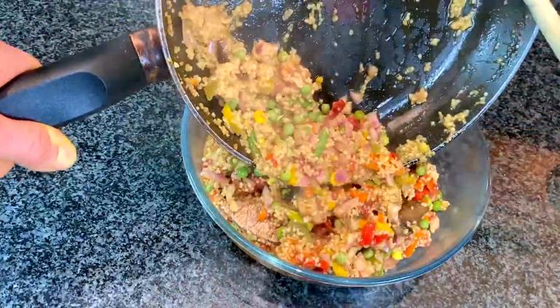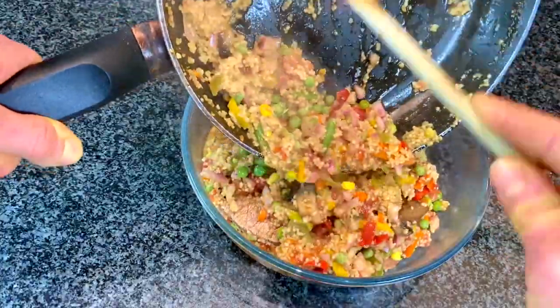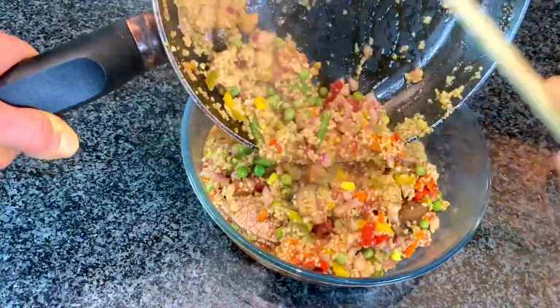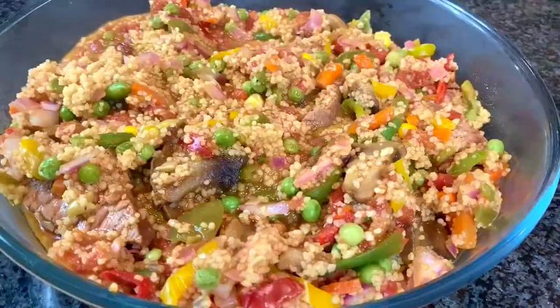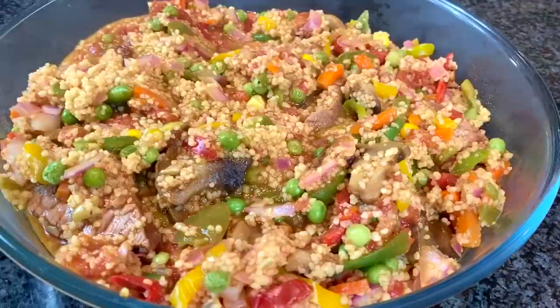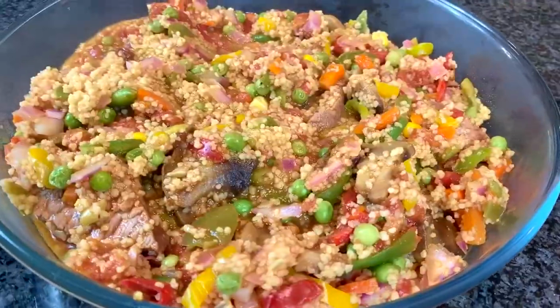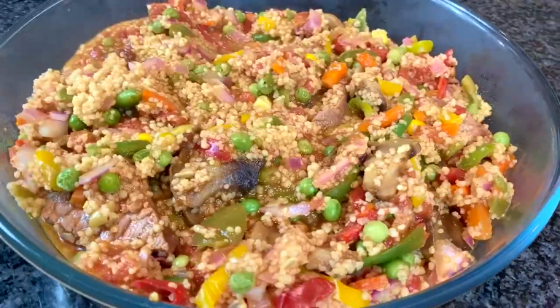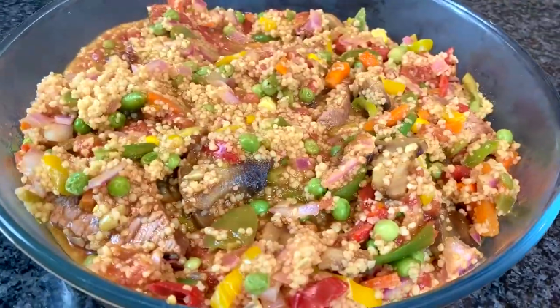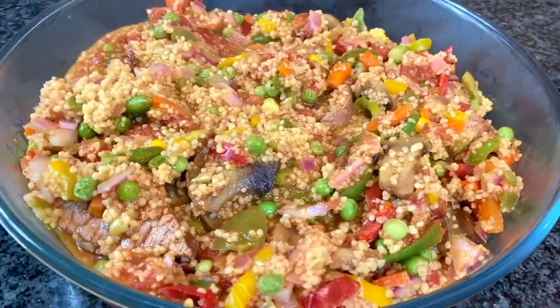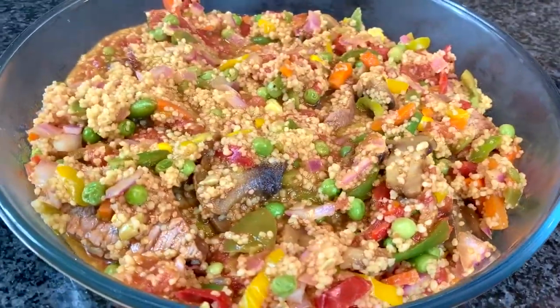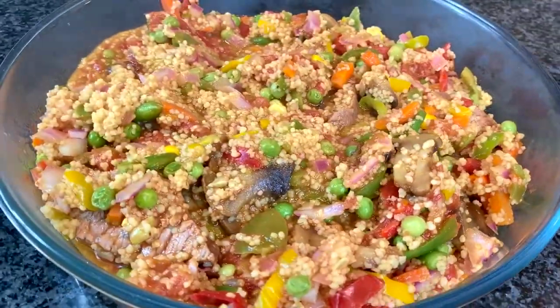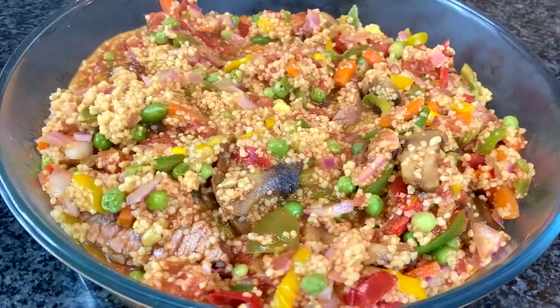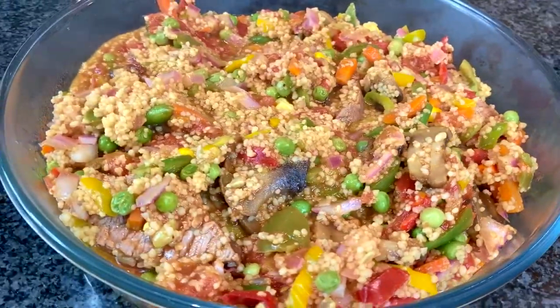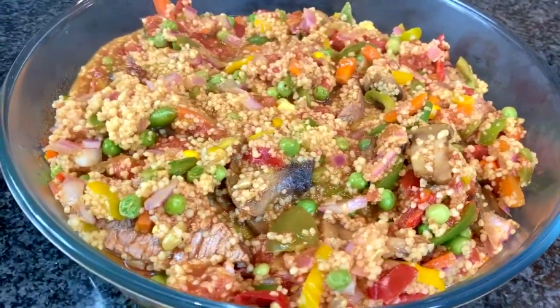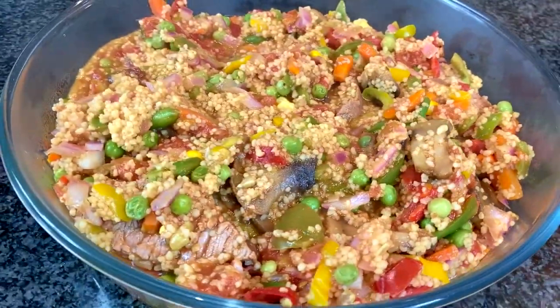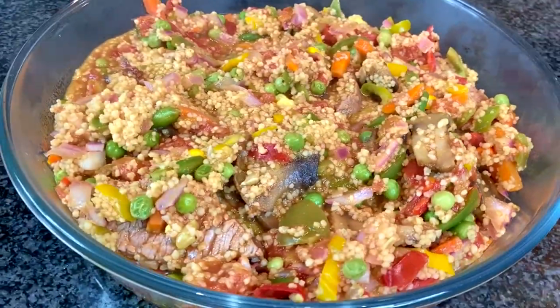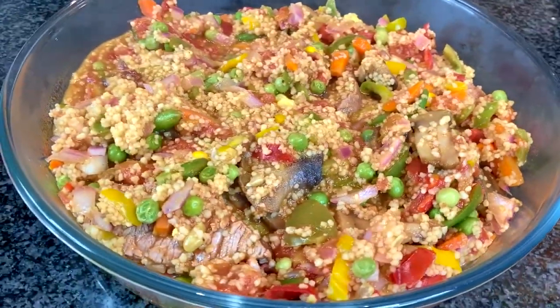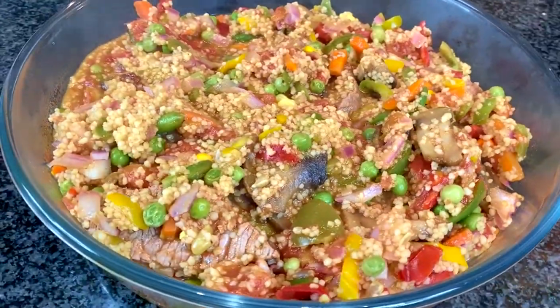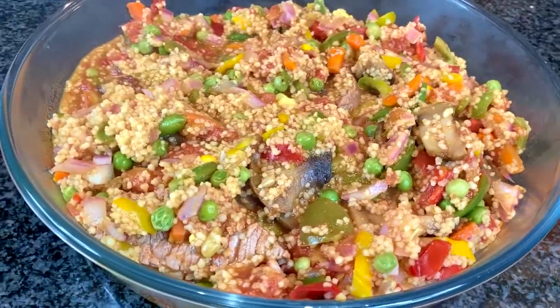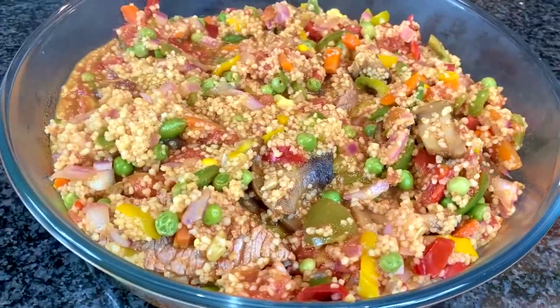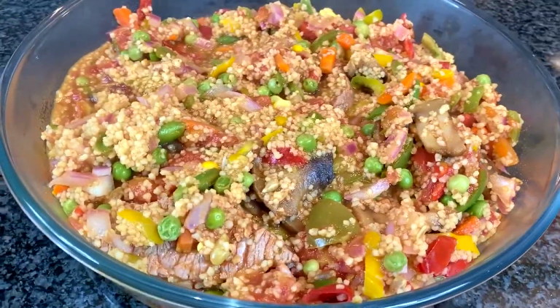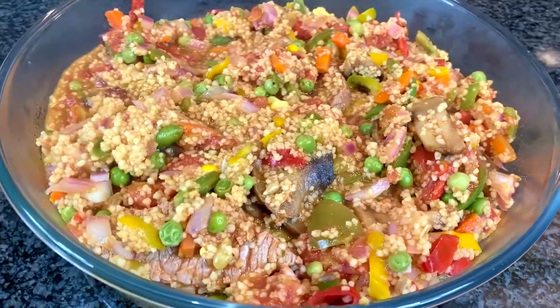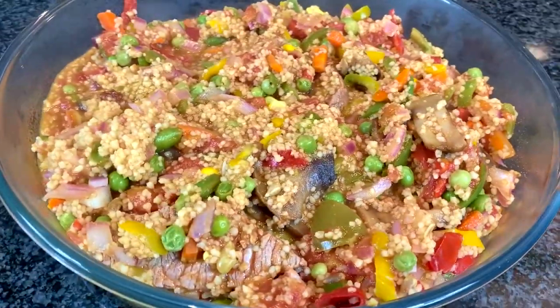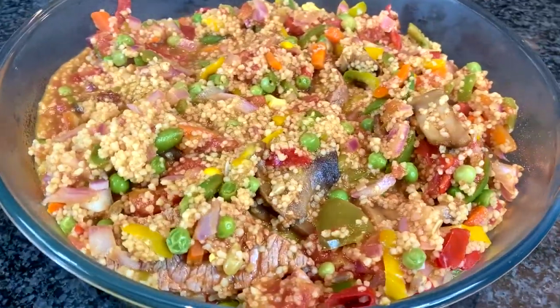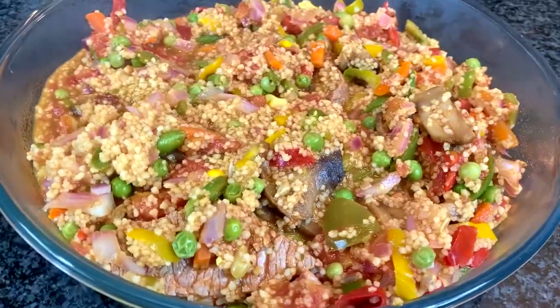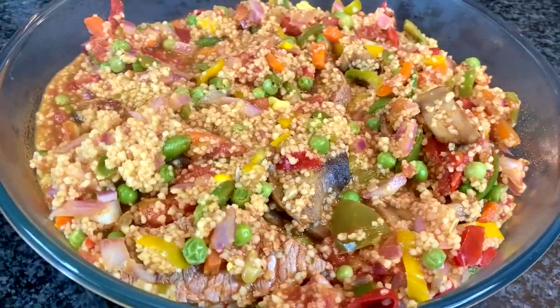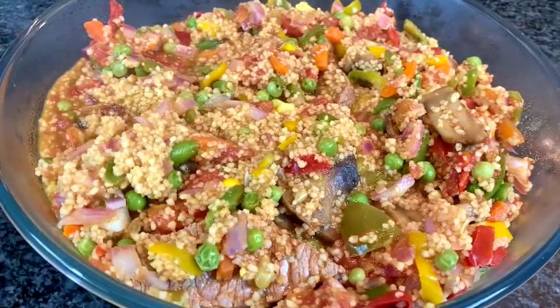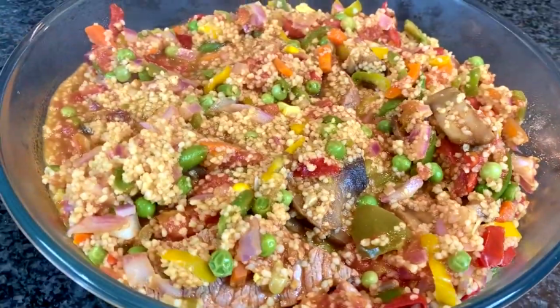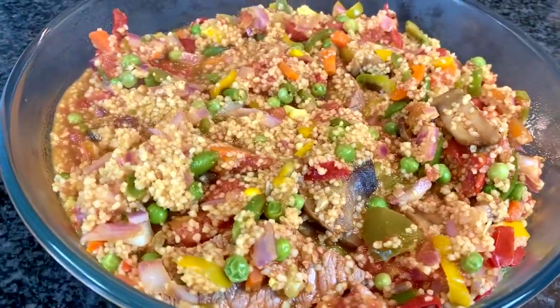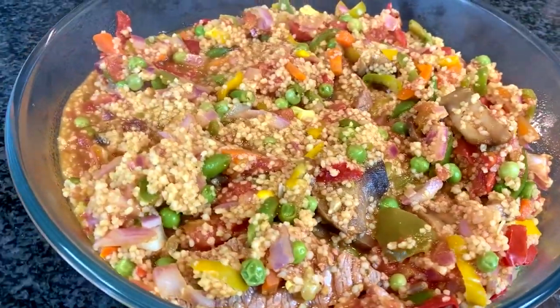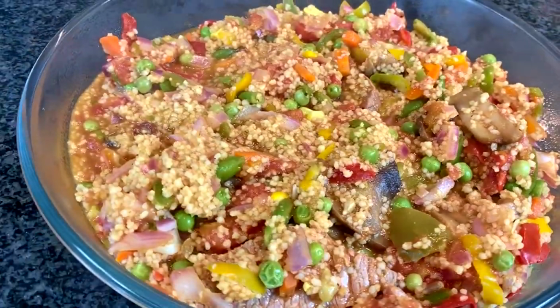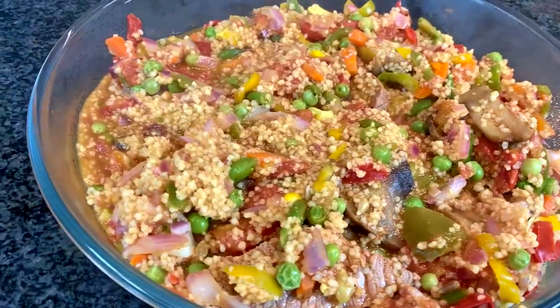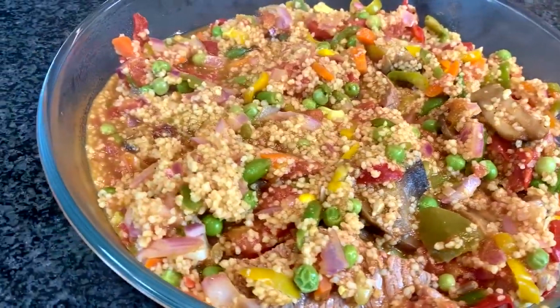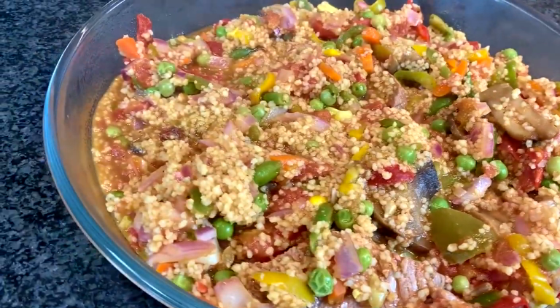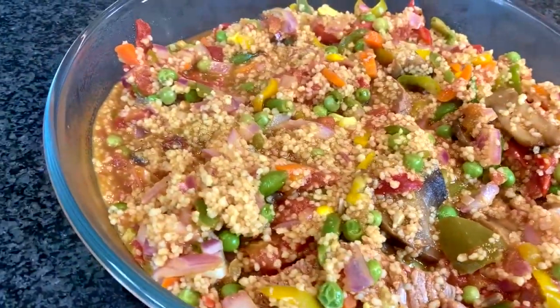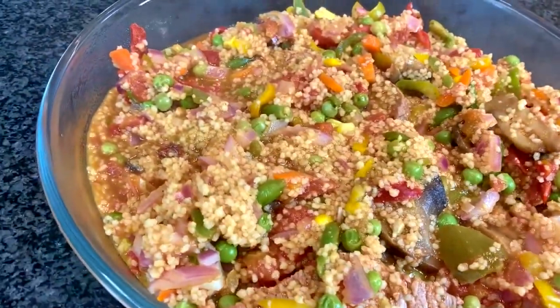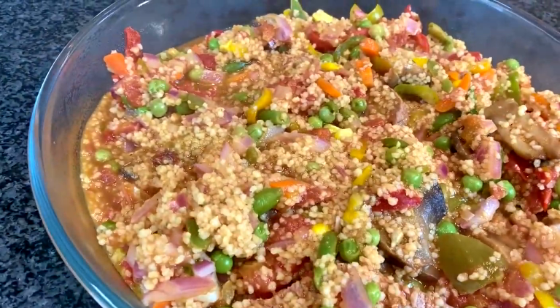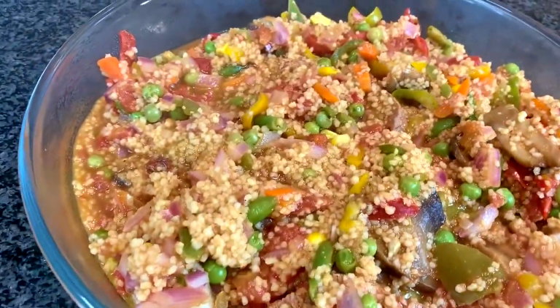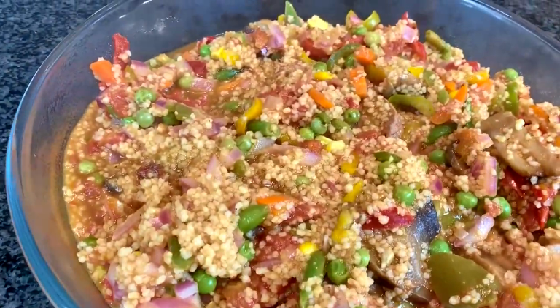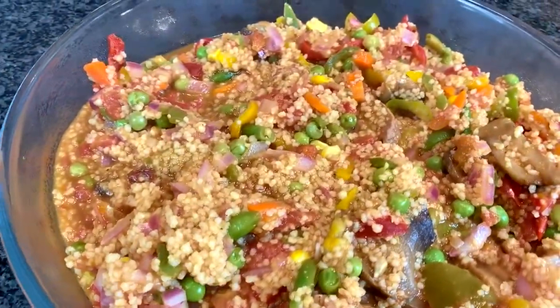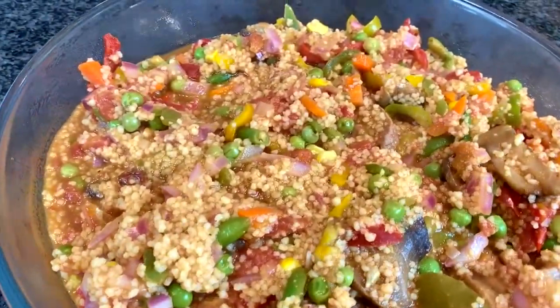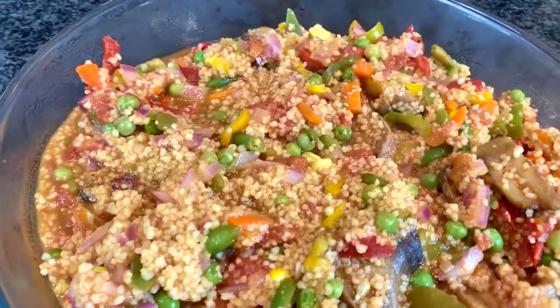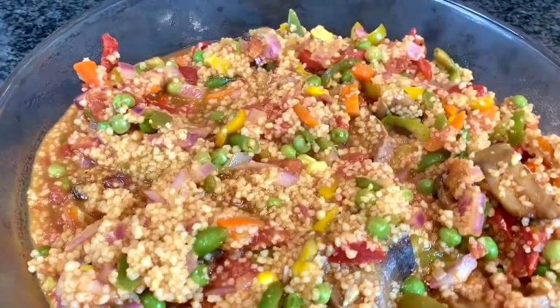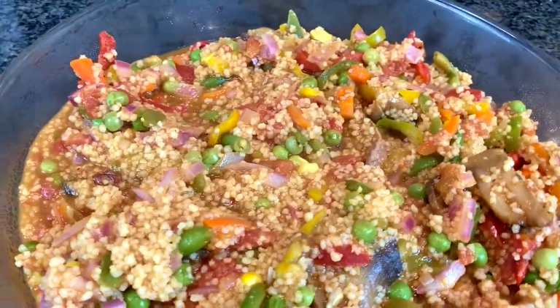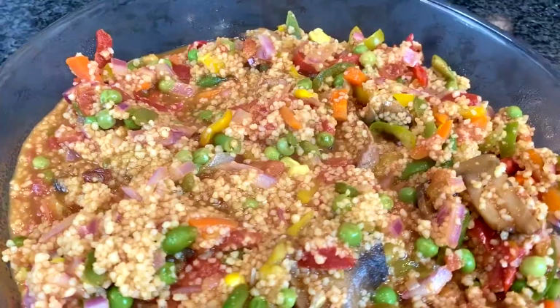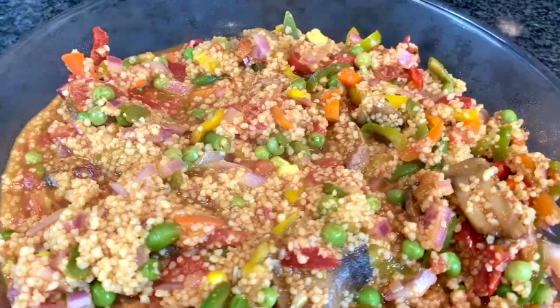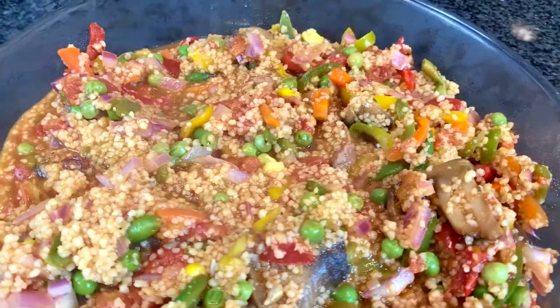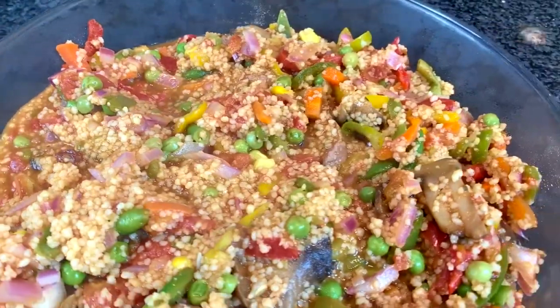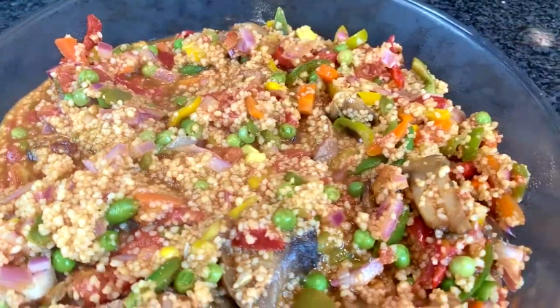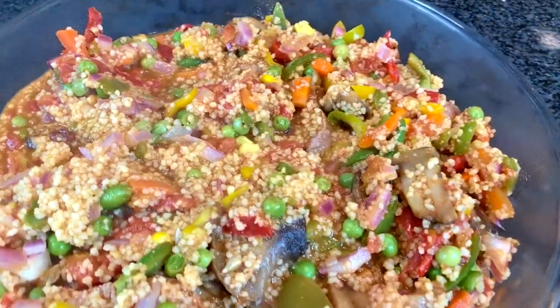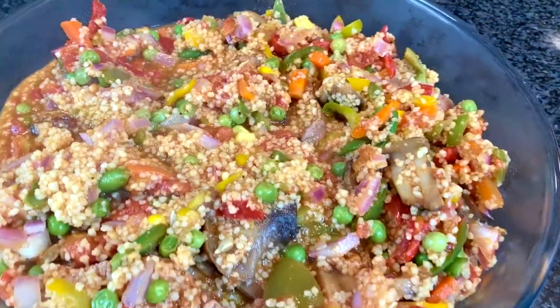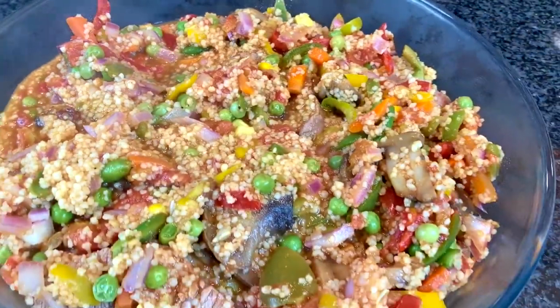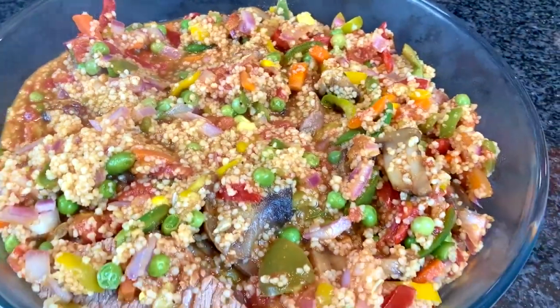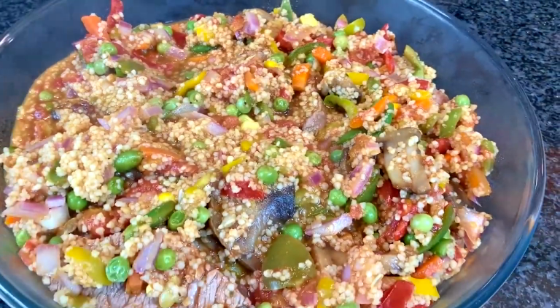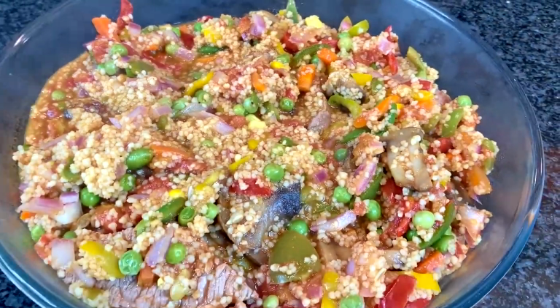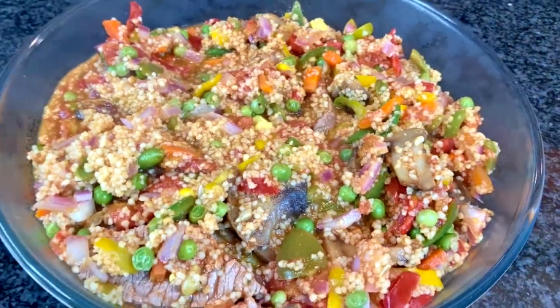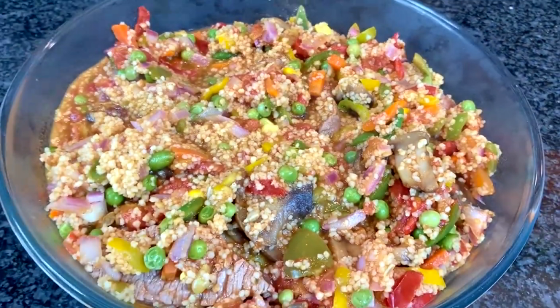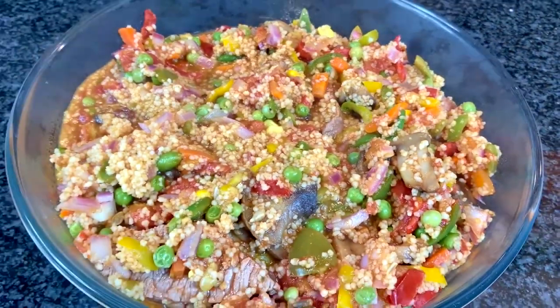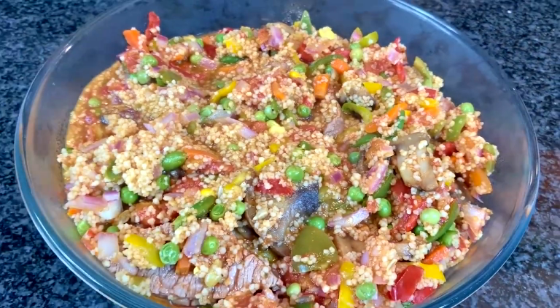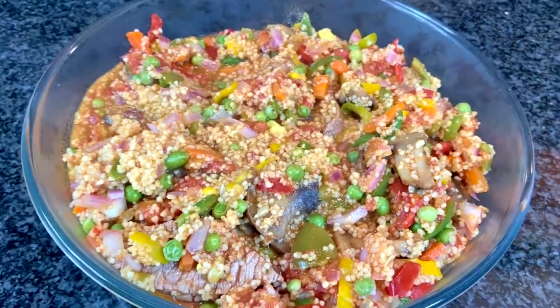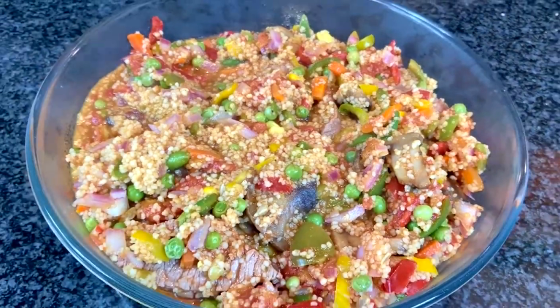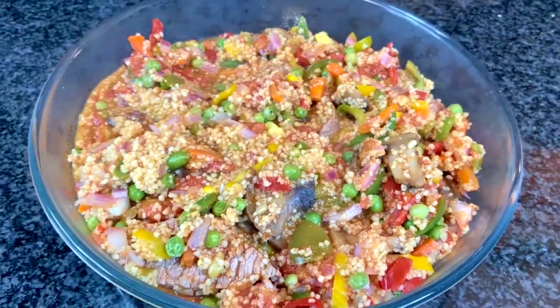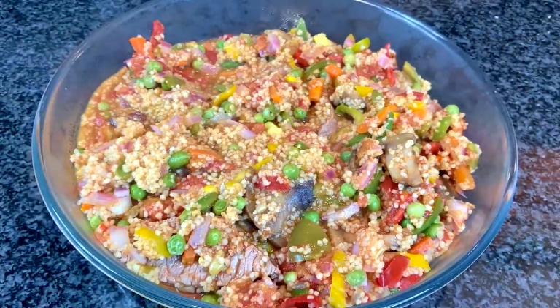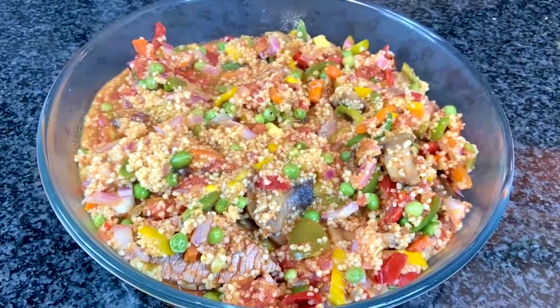Put it into a nice bowl the size of your head as per usual — and that is a wrap. Very simple, very convenient, and very tasty.